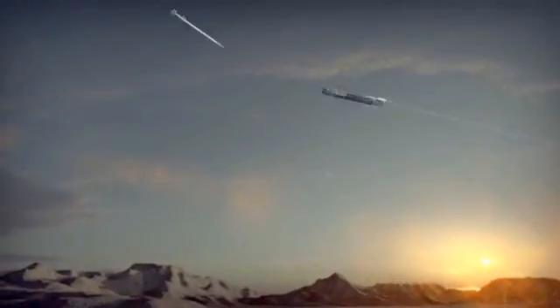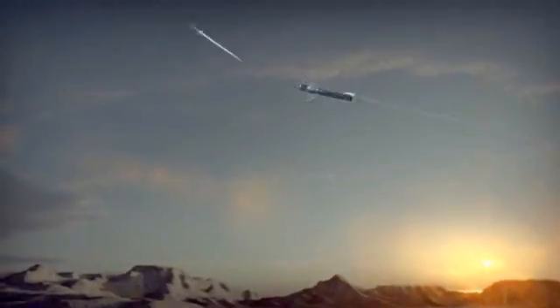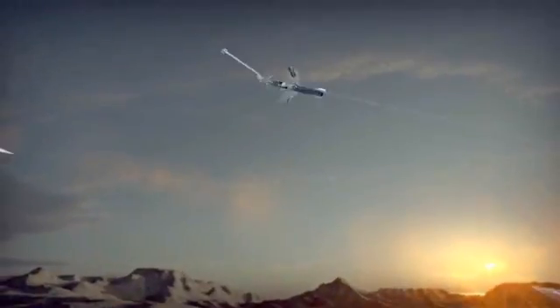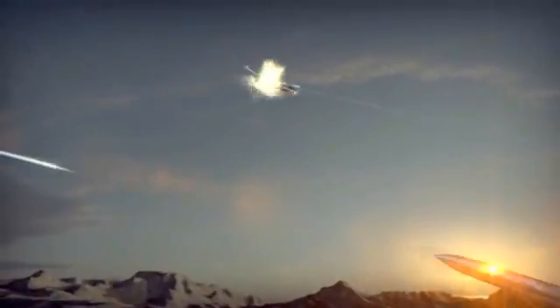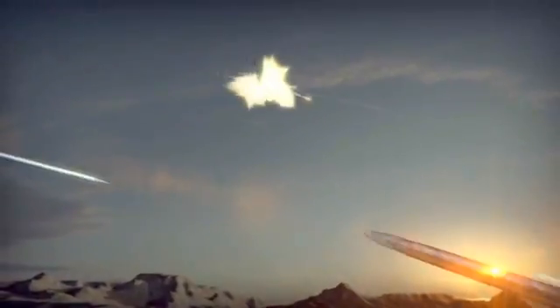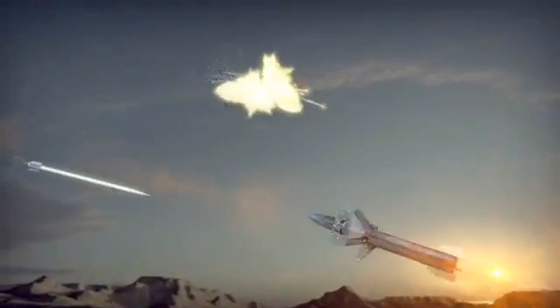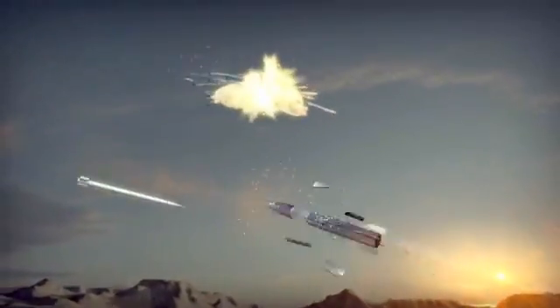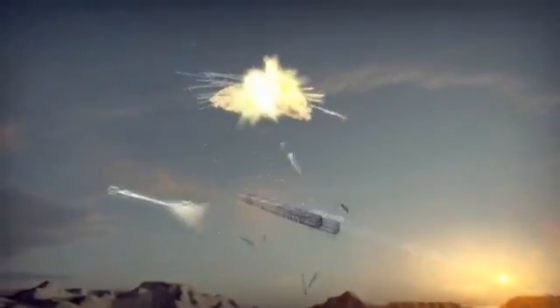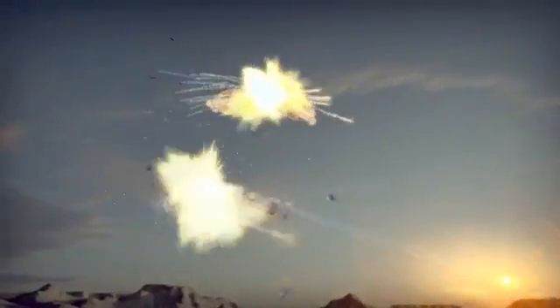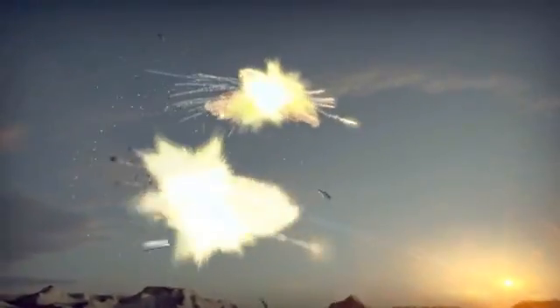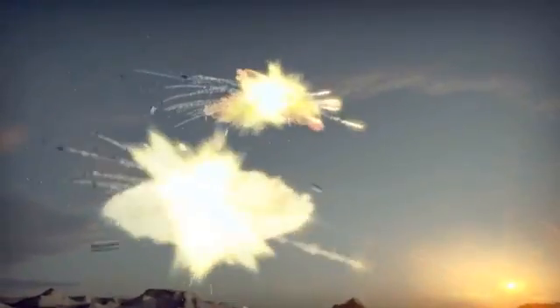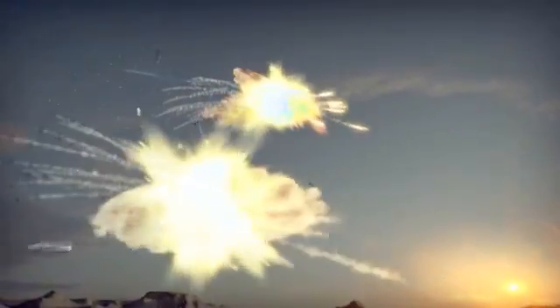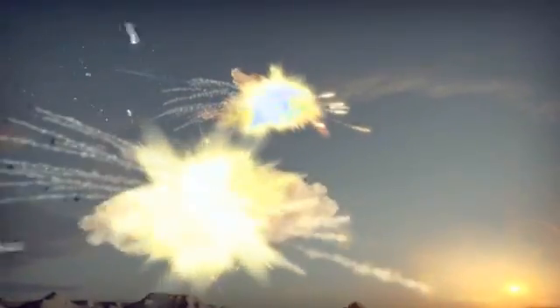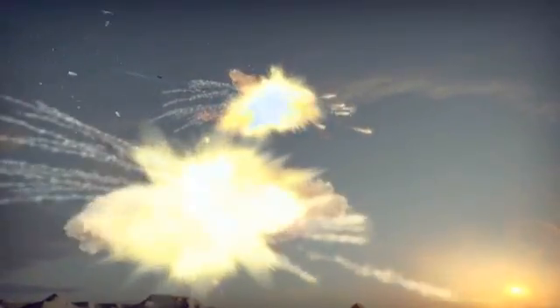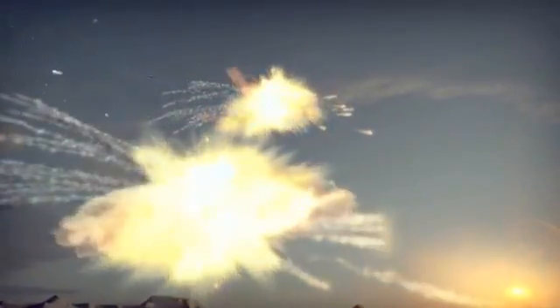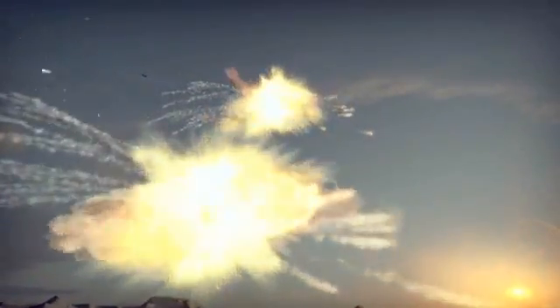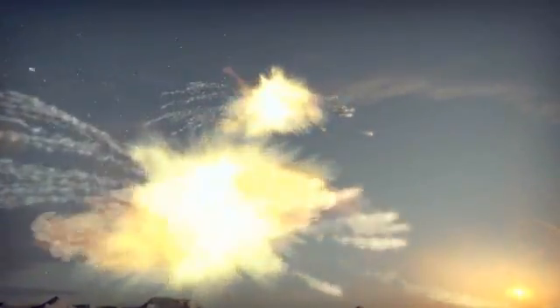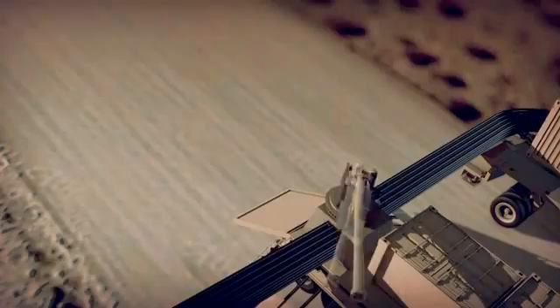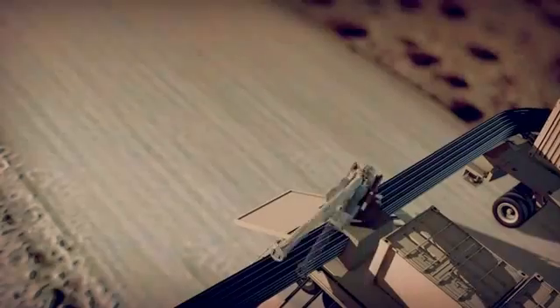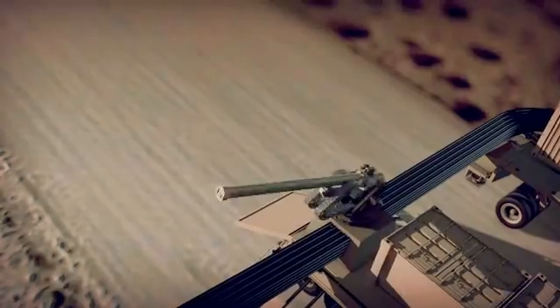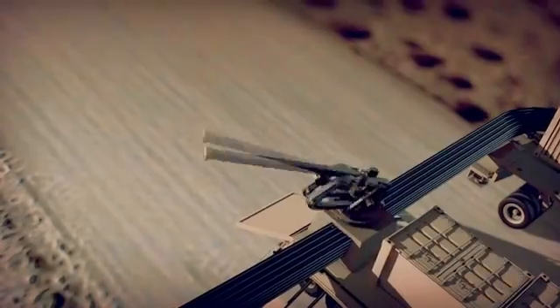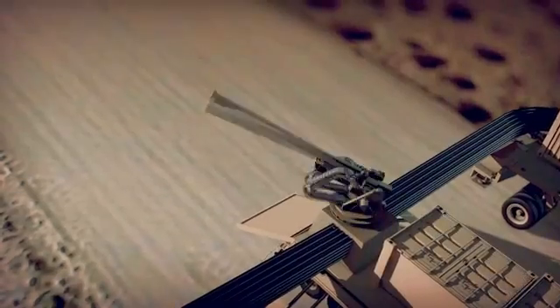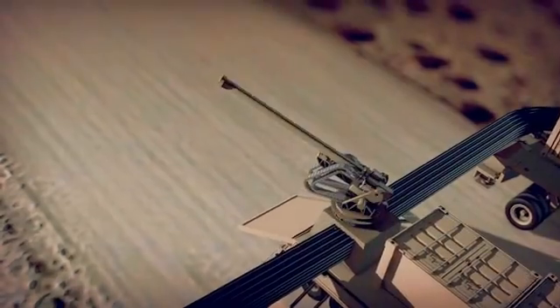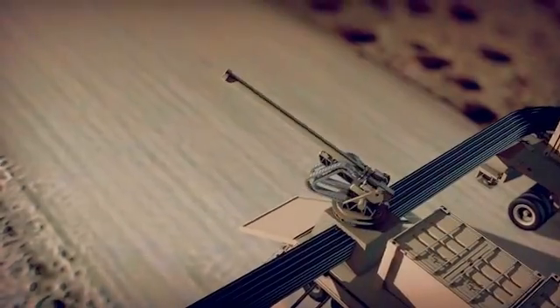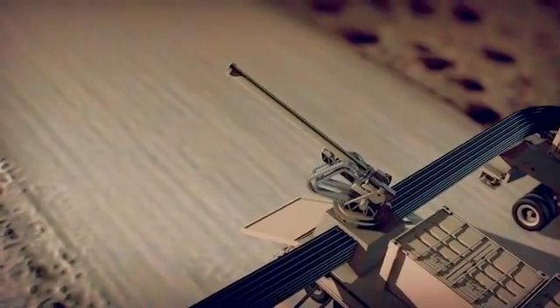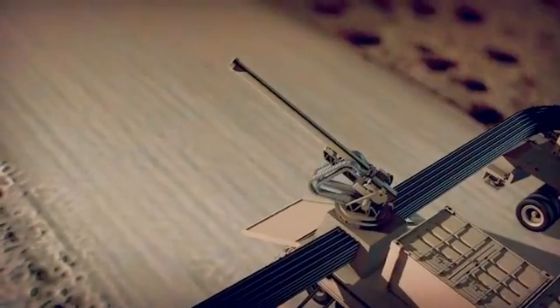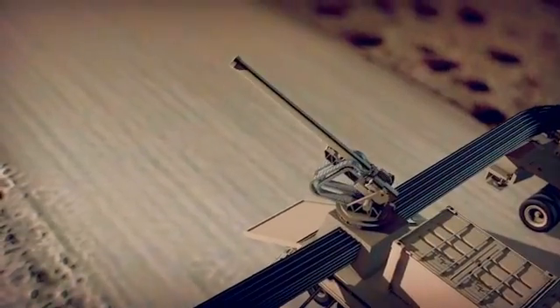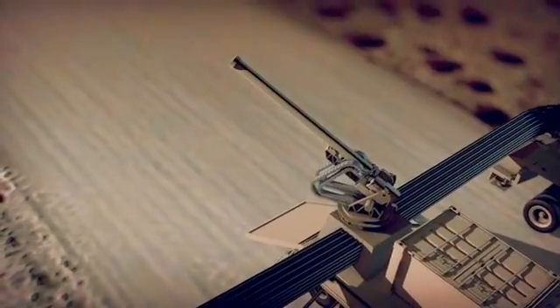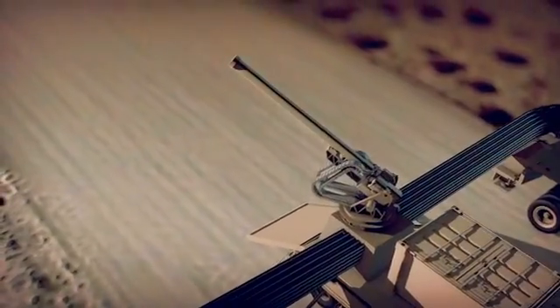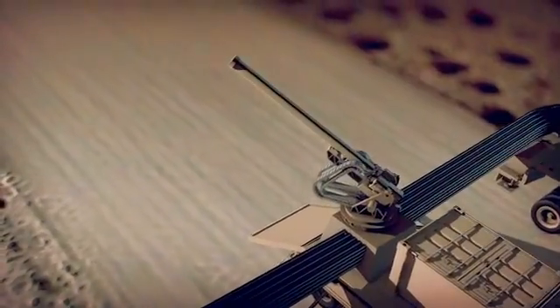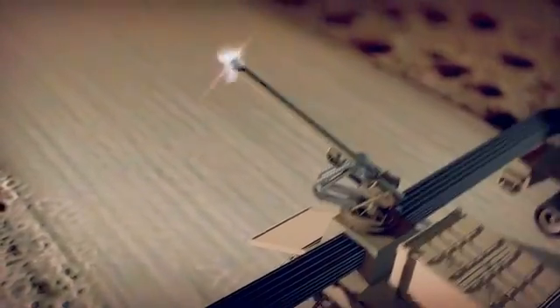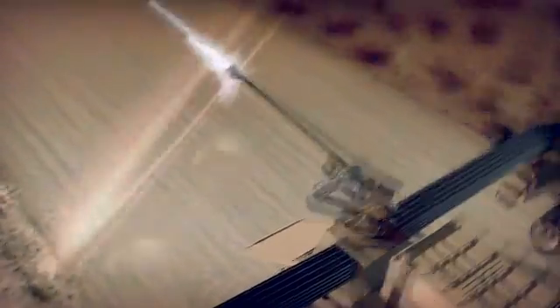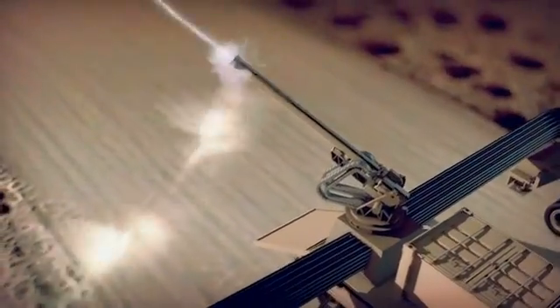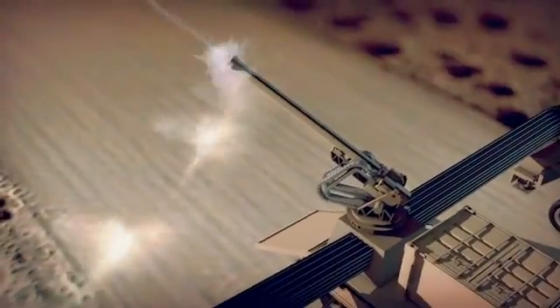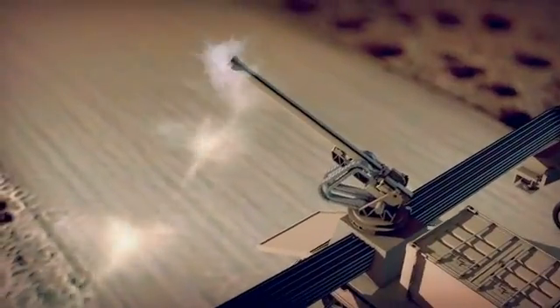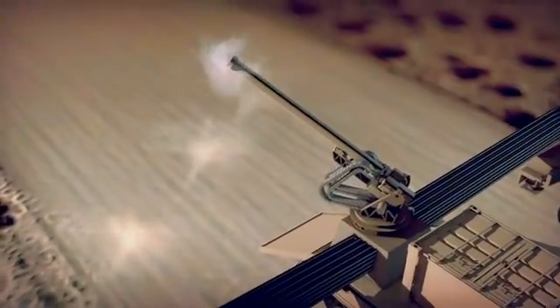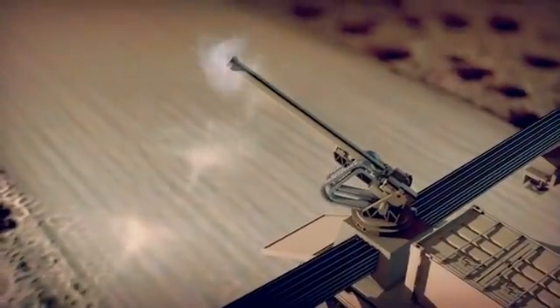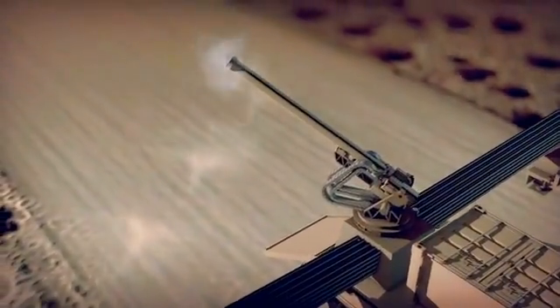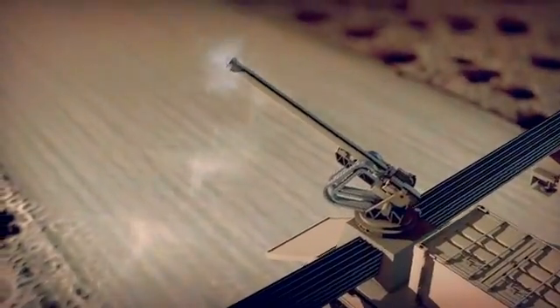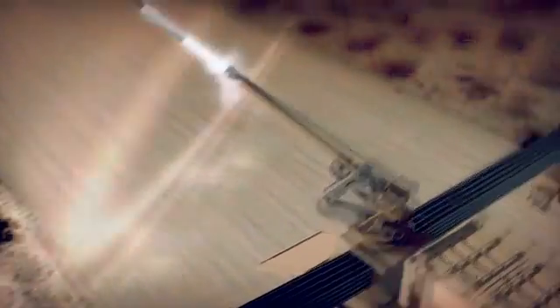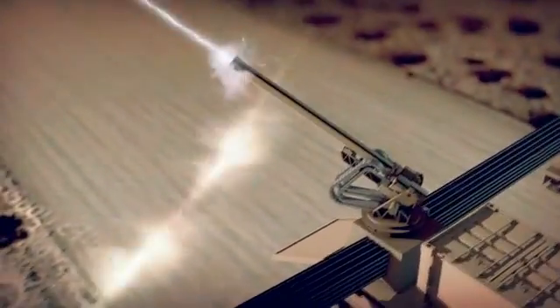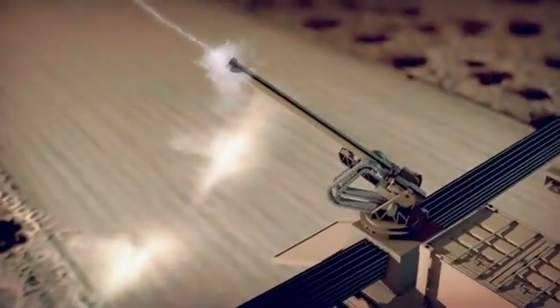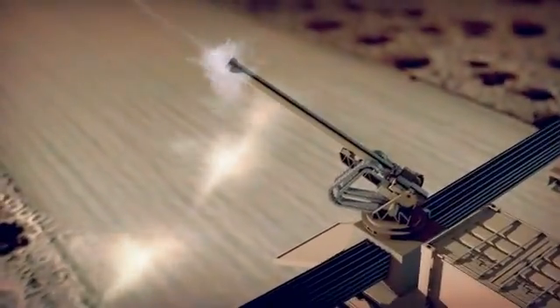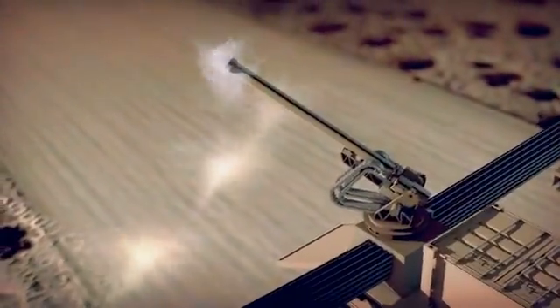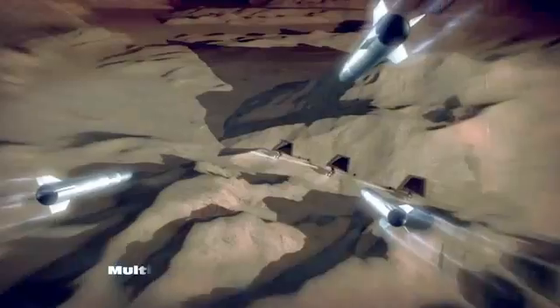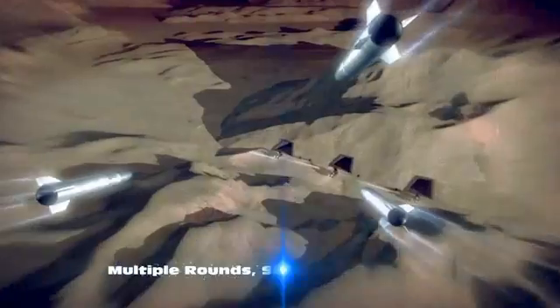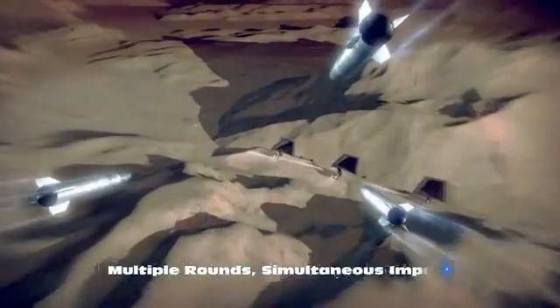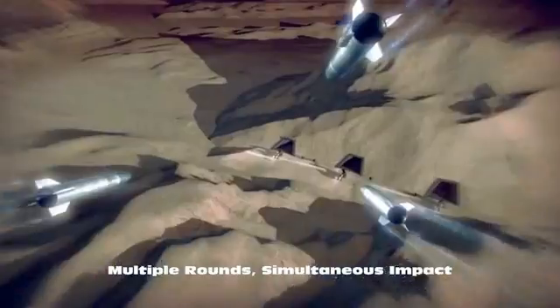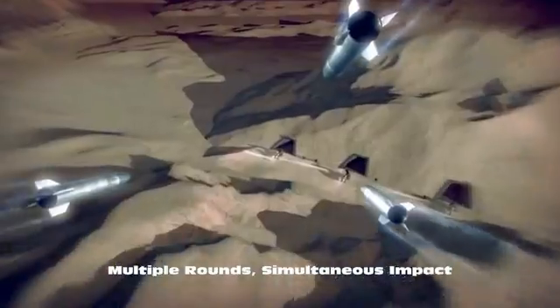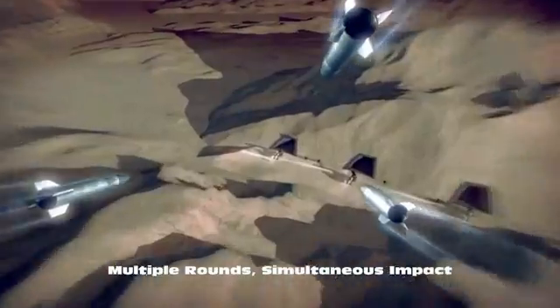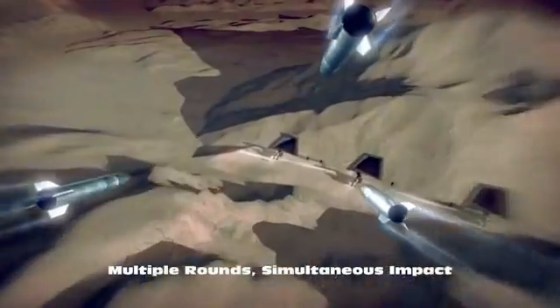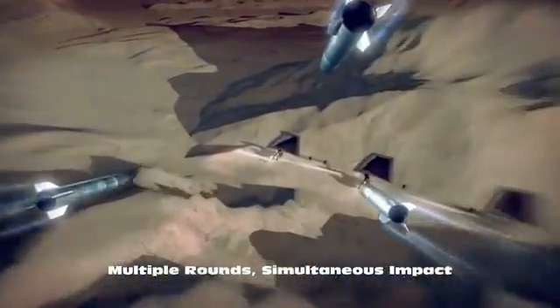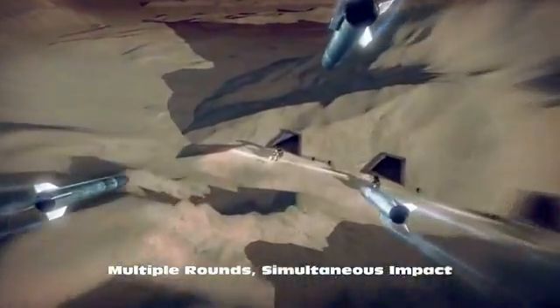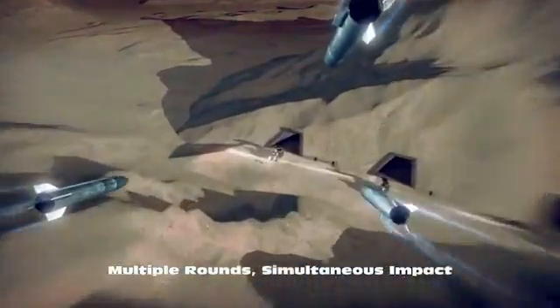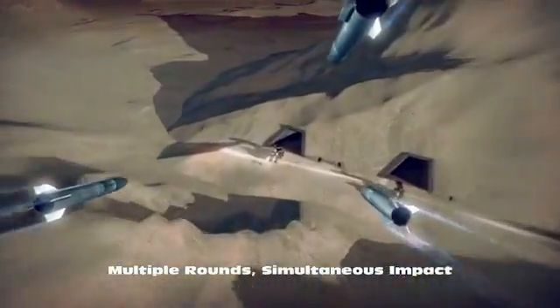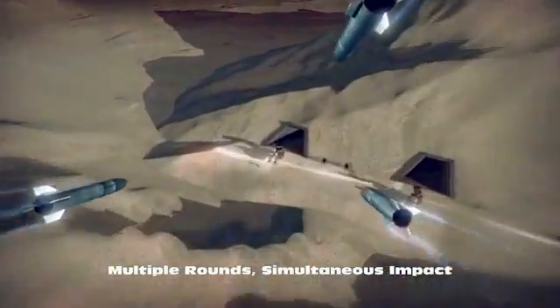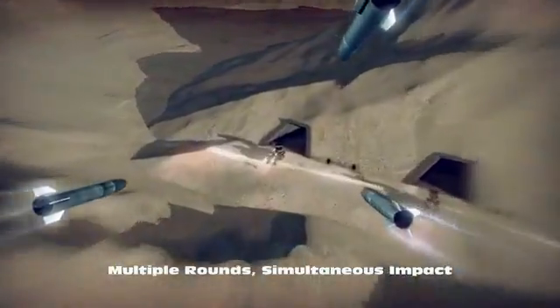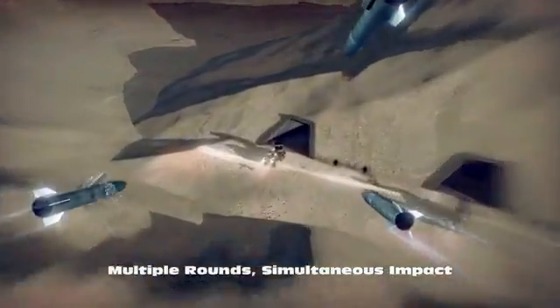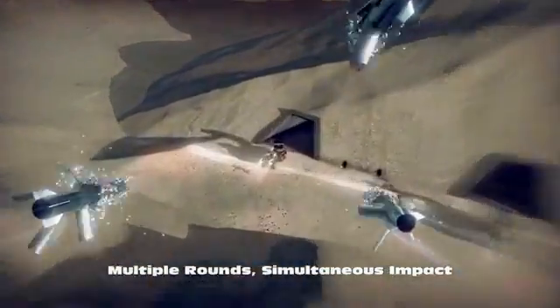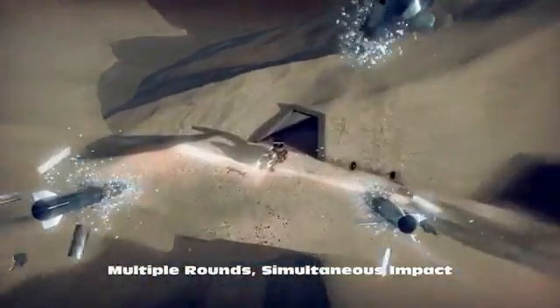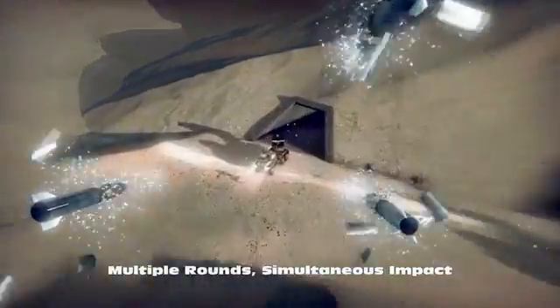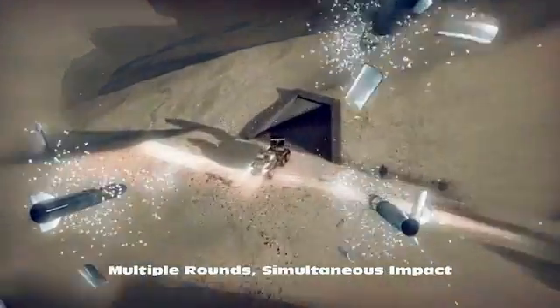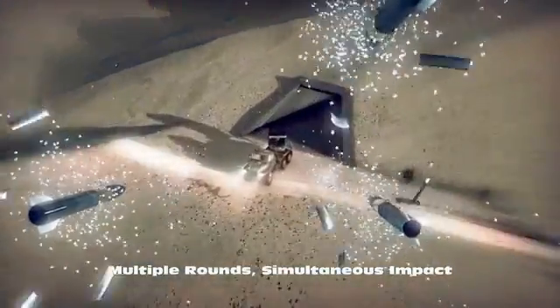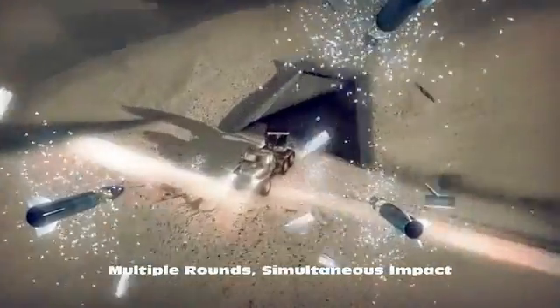By adjusting flight trajectories, several simultaneous impacts obliterate enemy targets and morale.